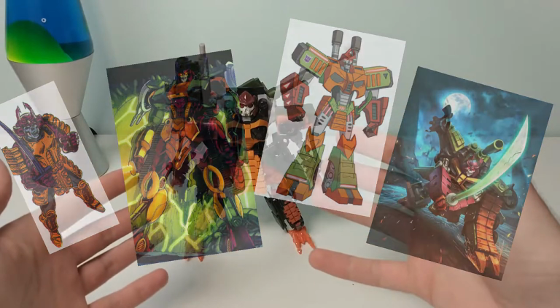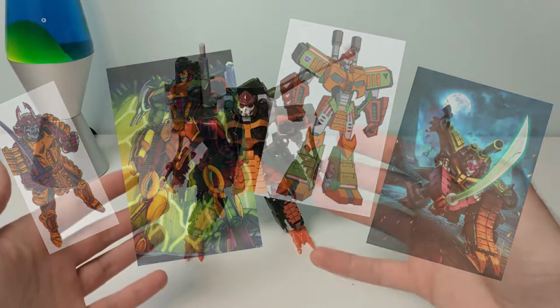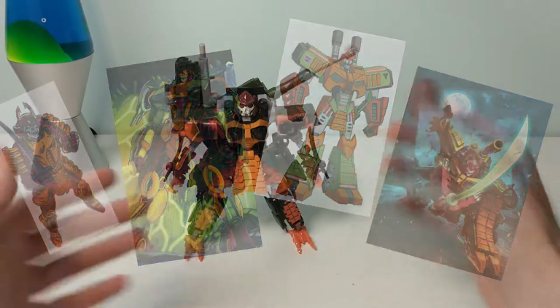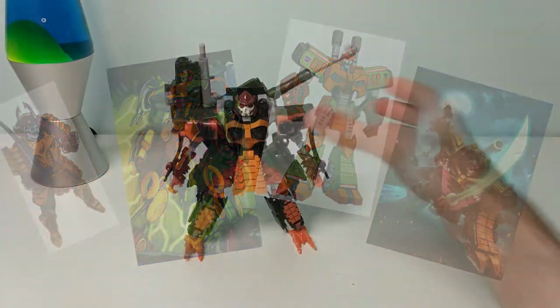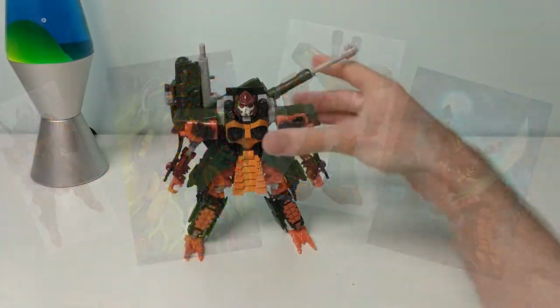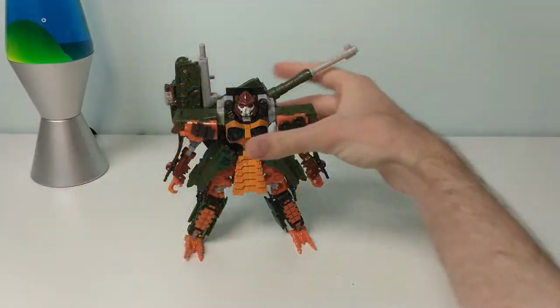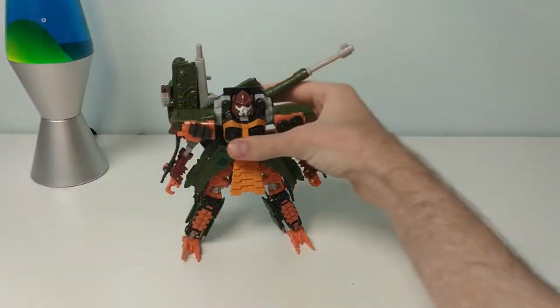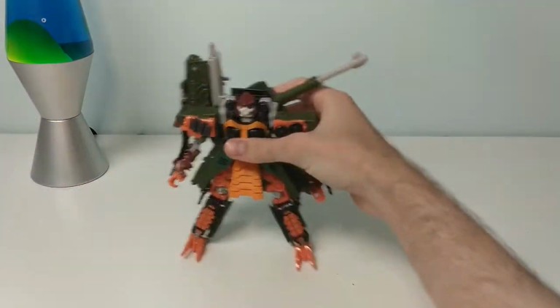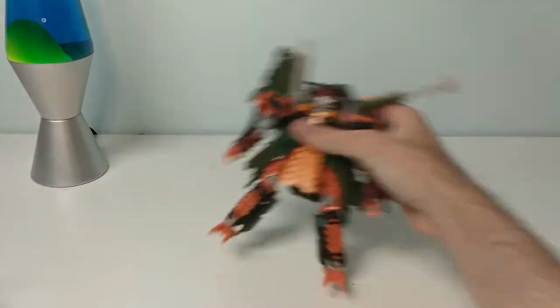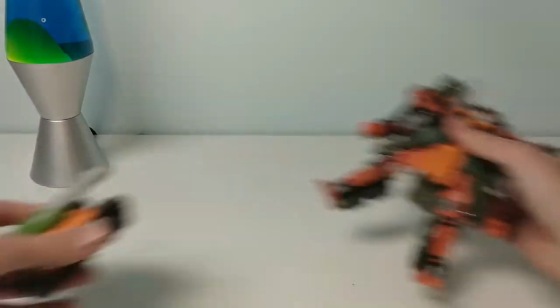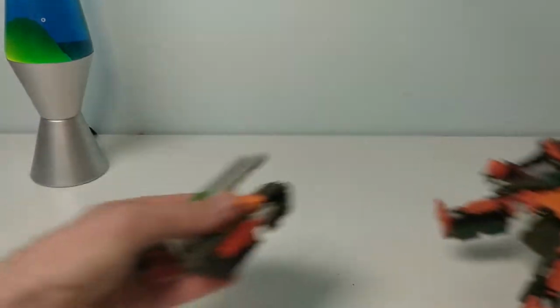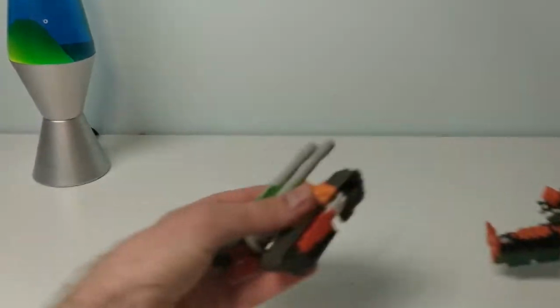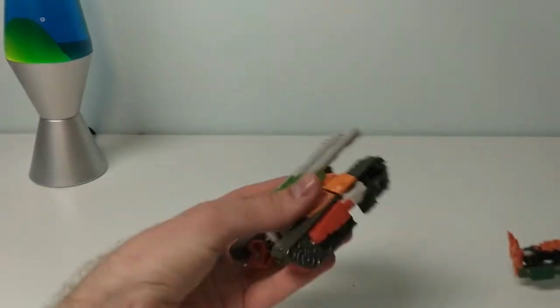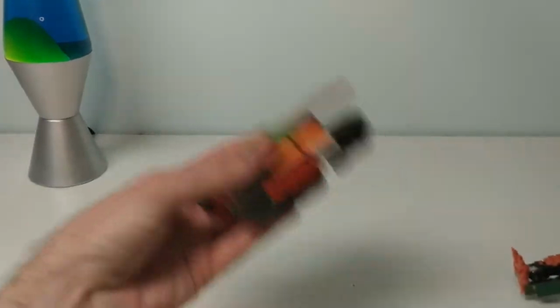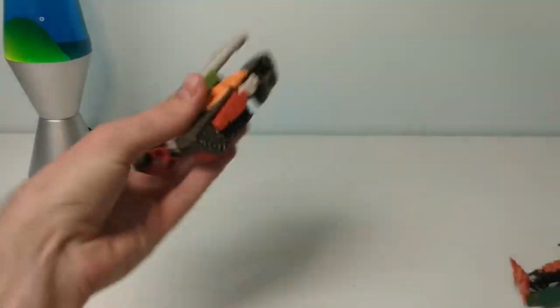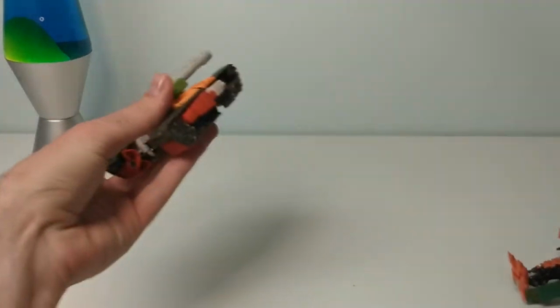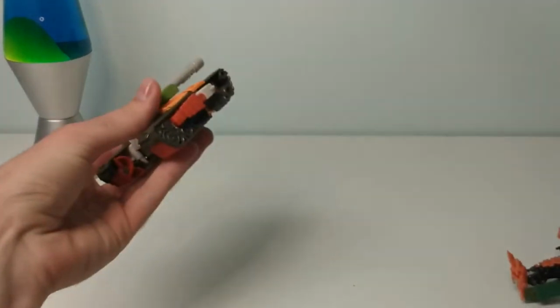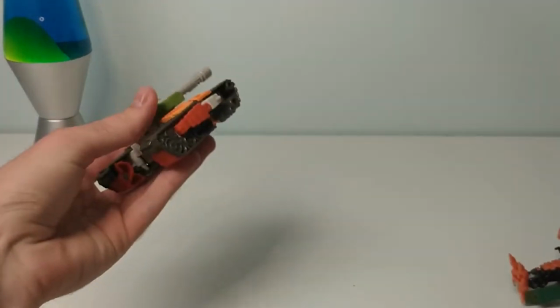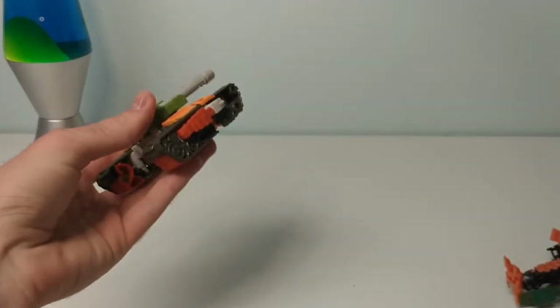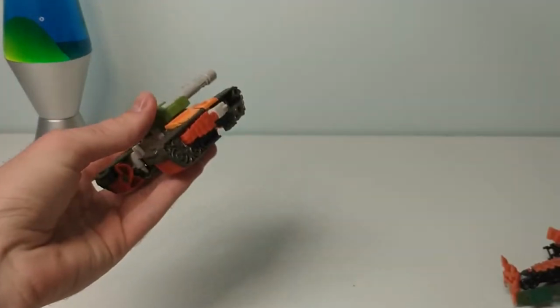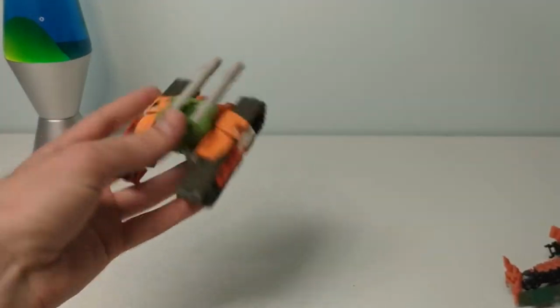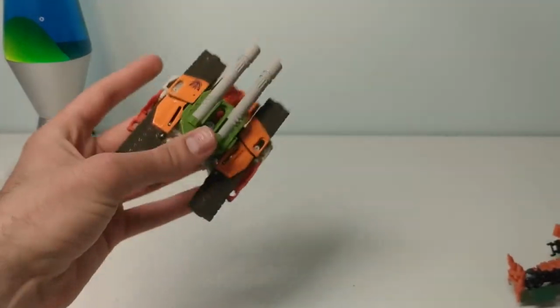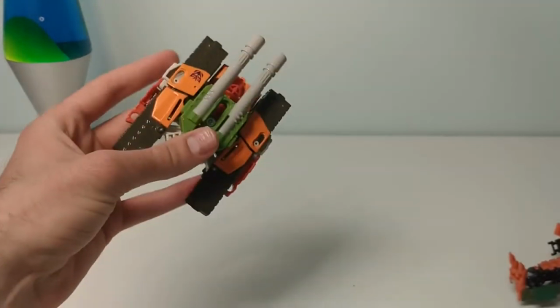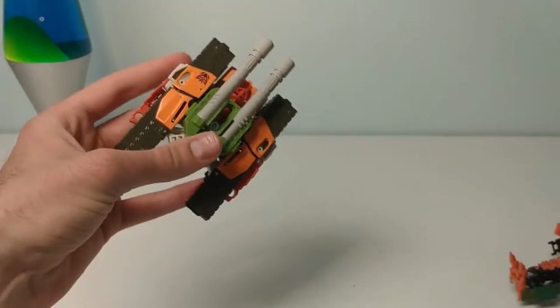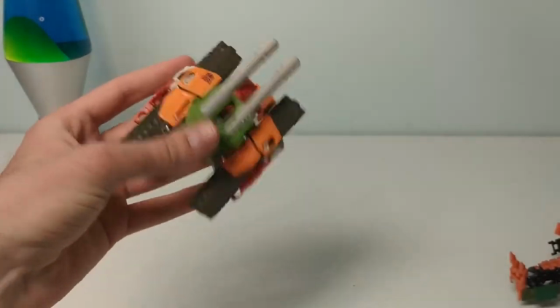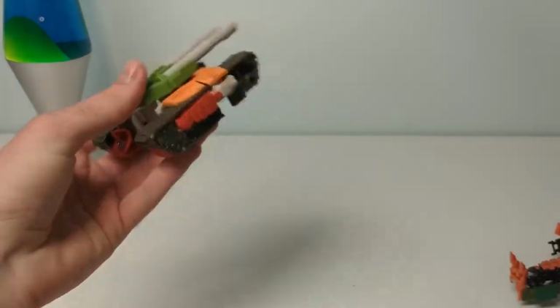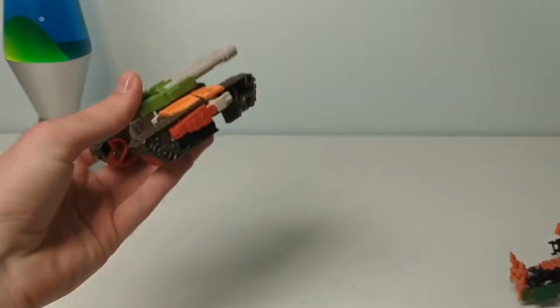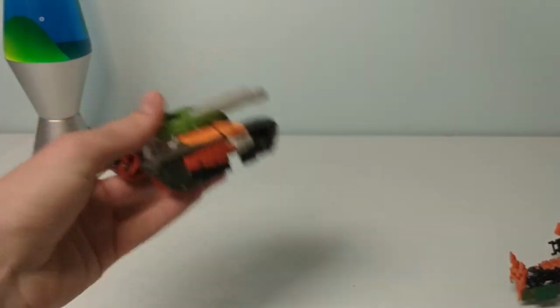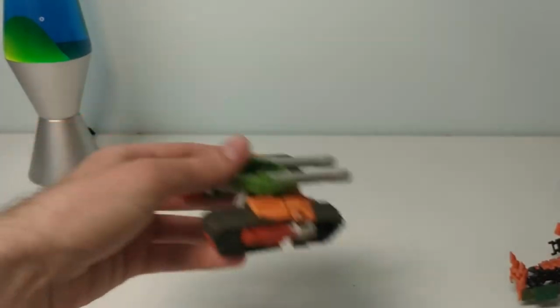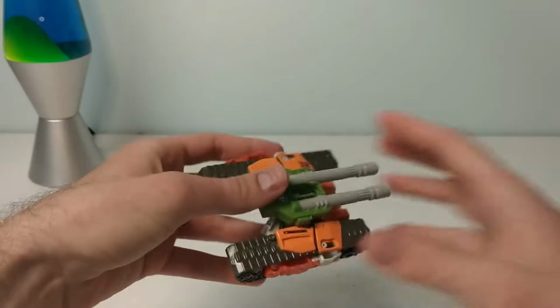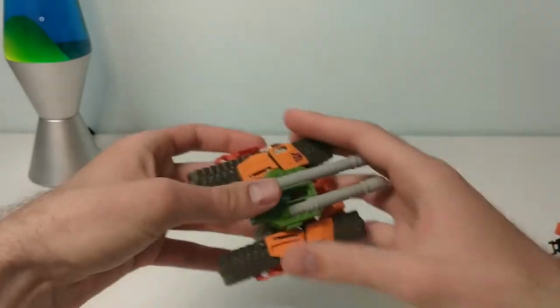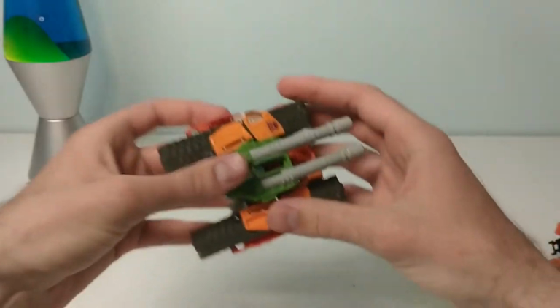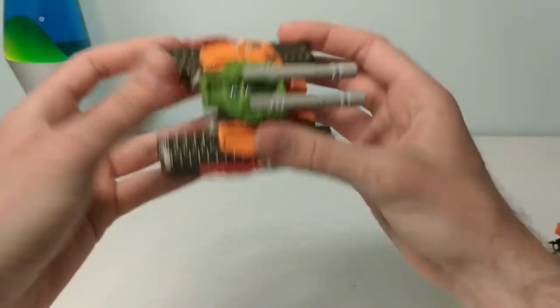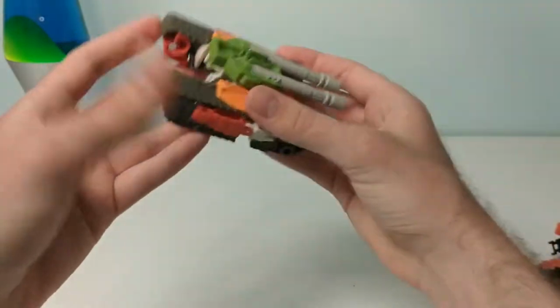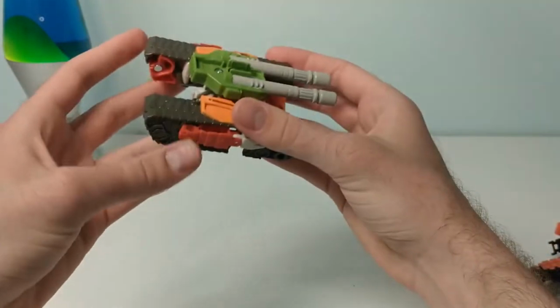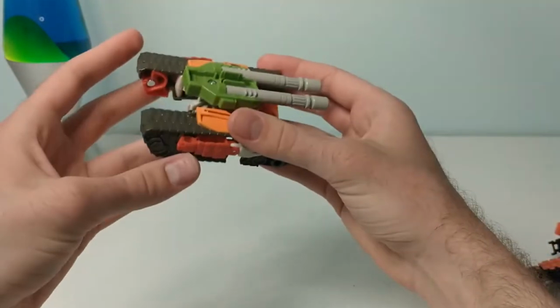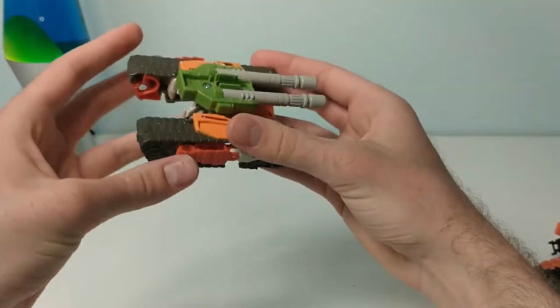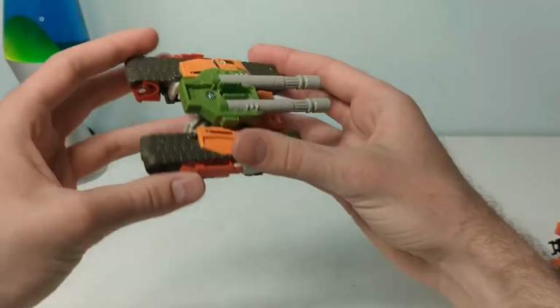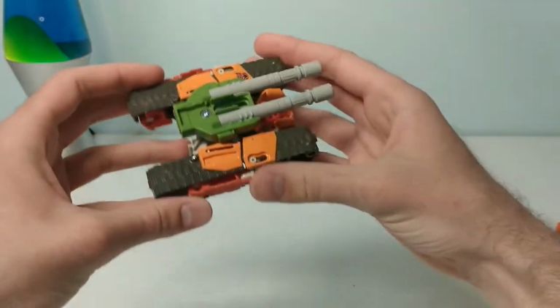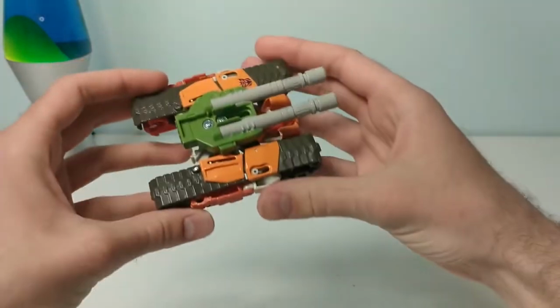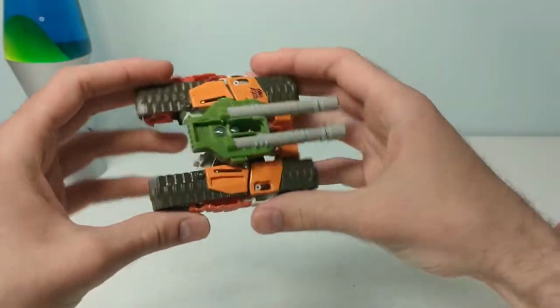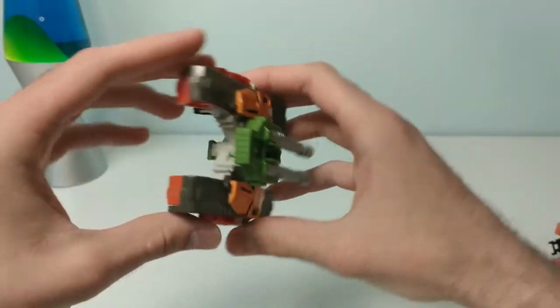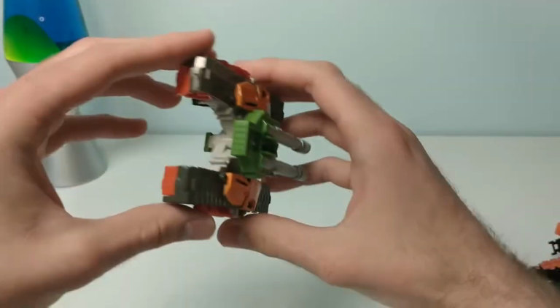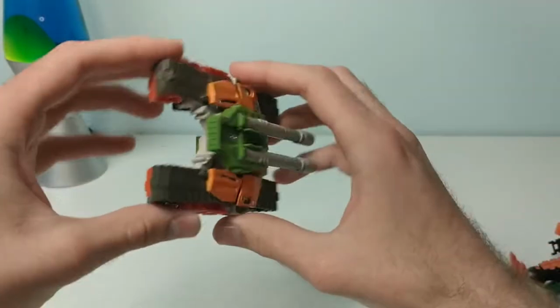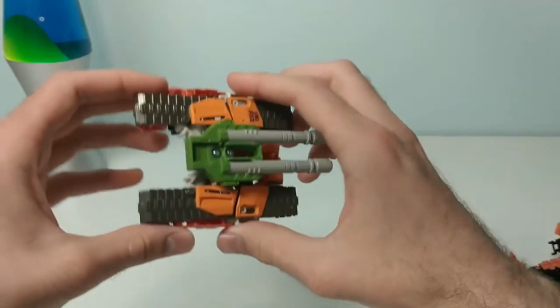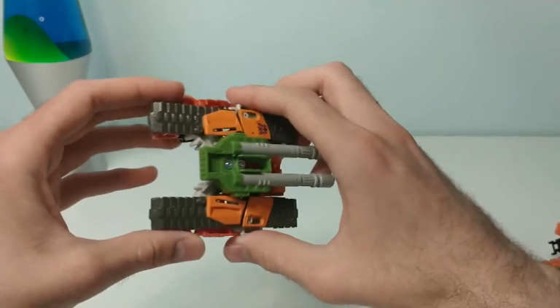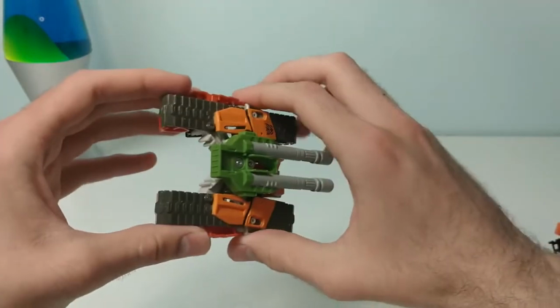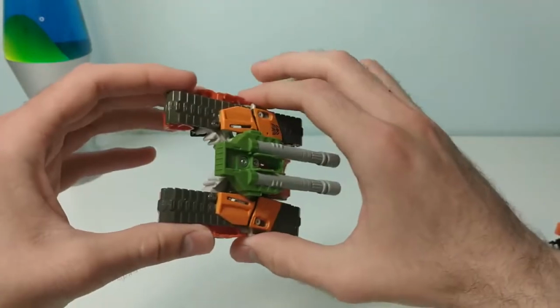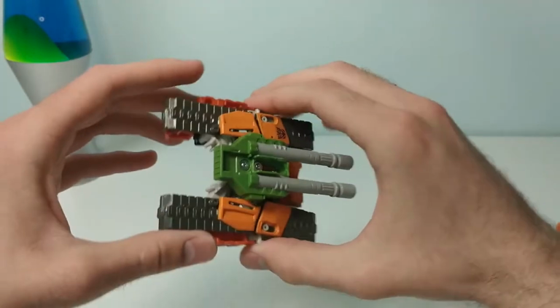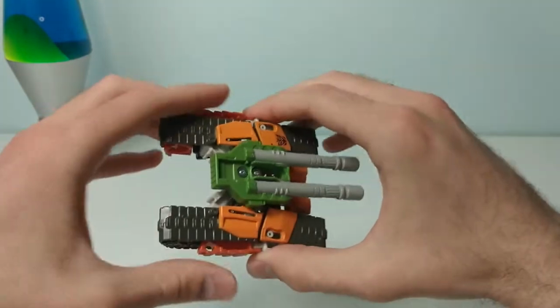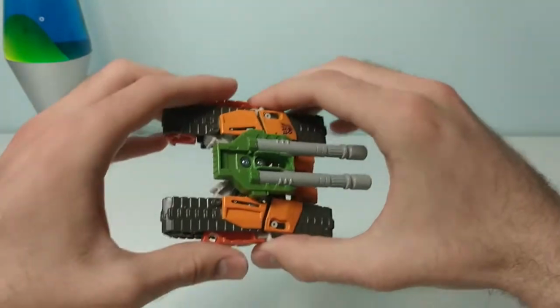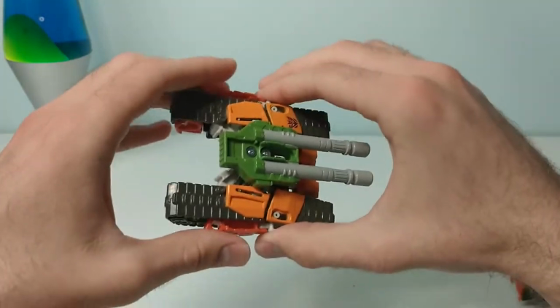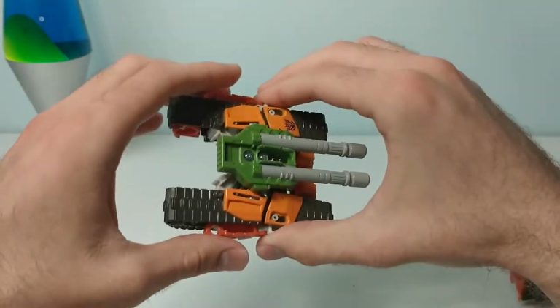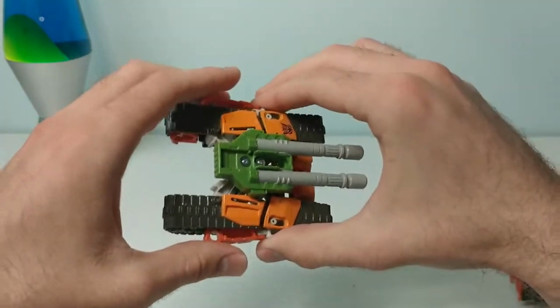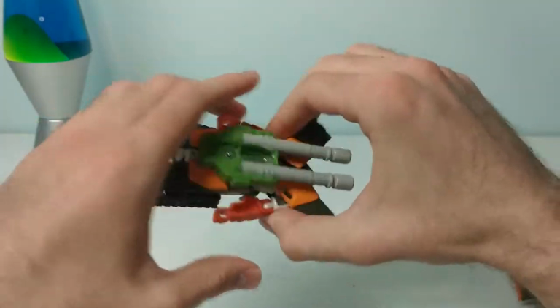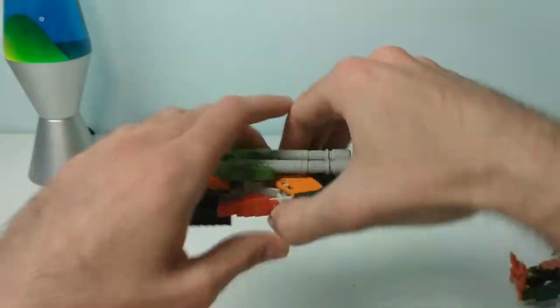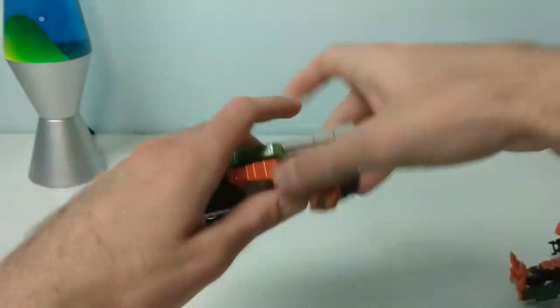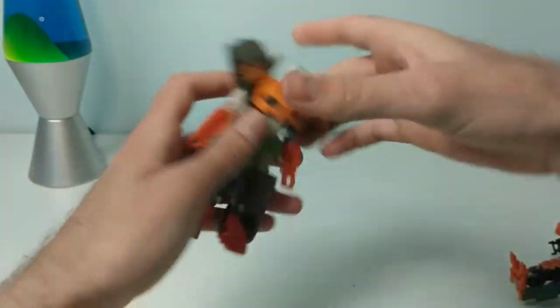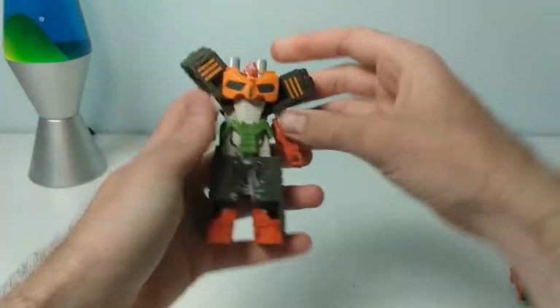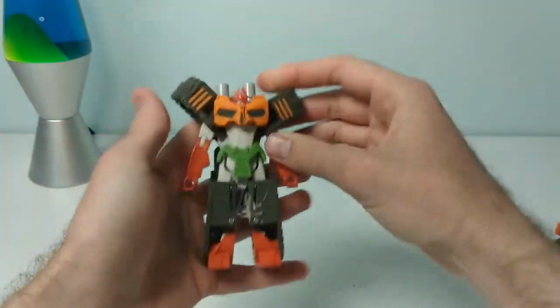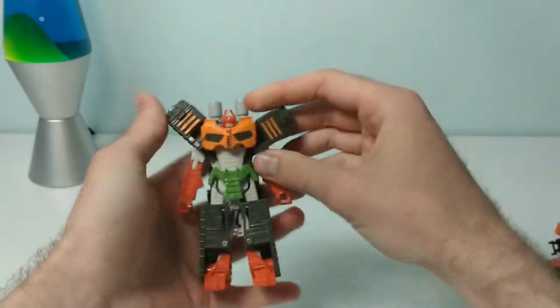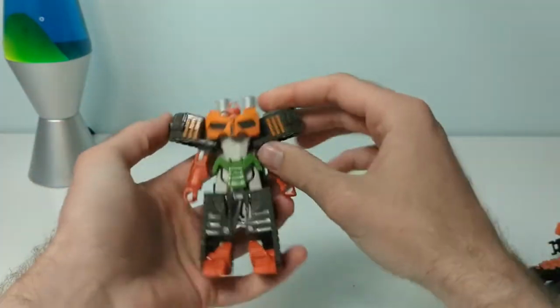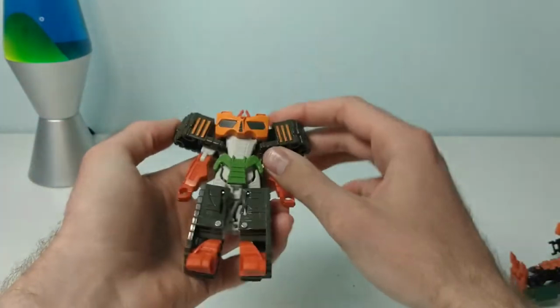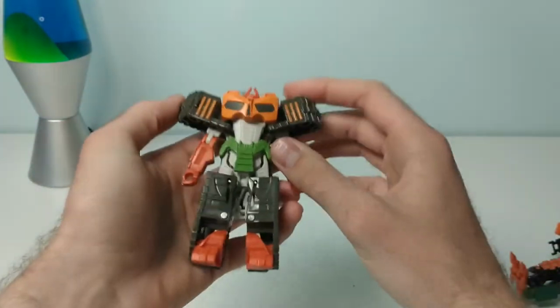So let's talk about his 2020 Cyberverse toy. This guy's a one-step changer, which means he flips between modes instantly.